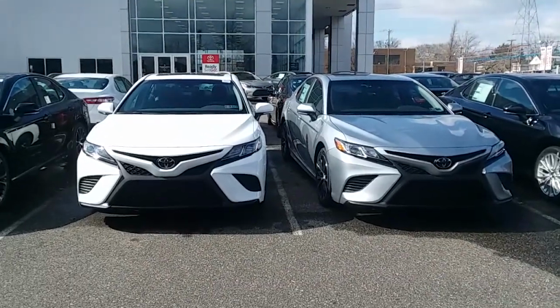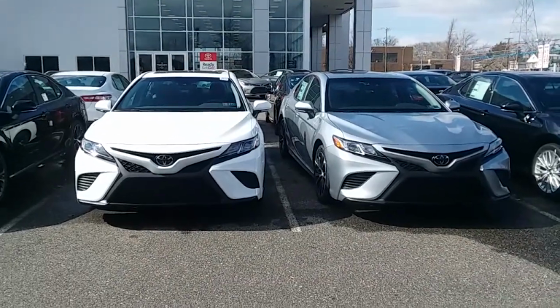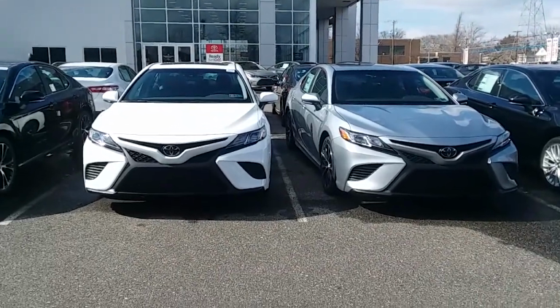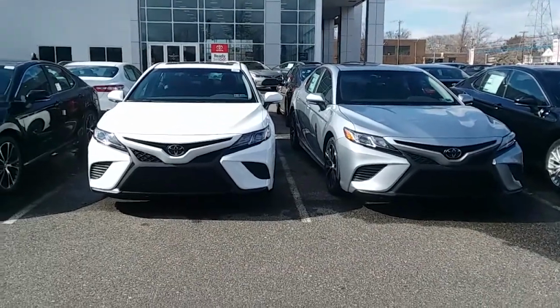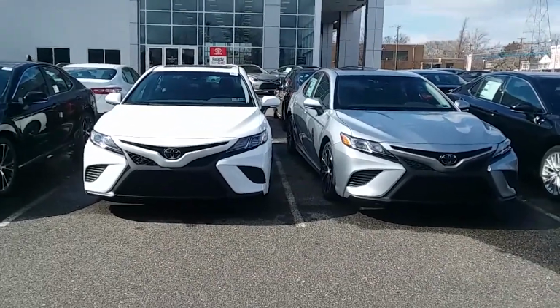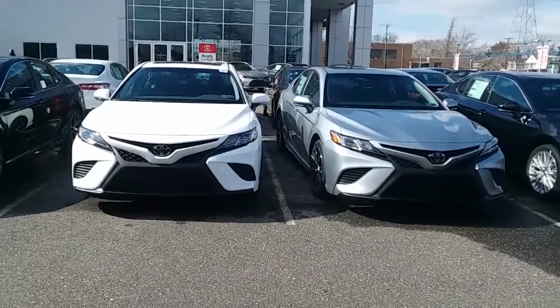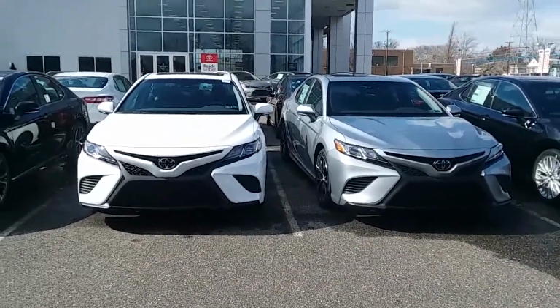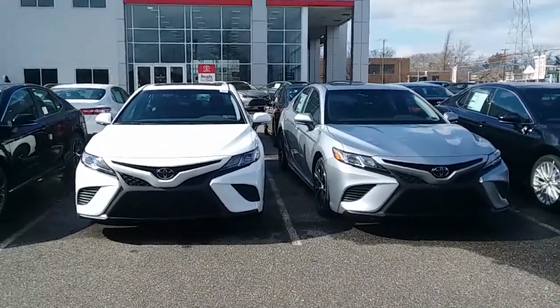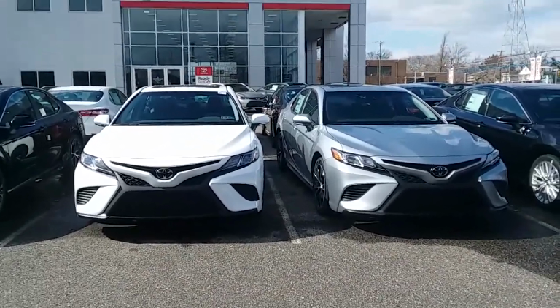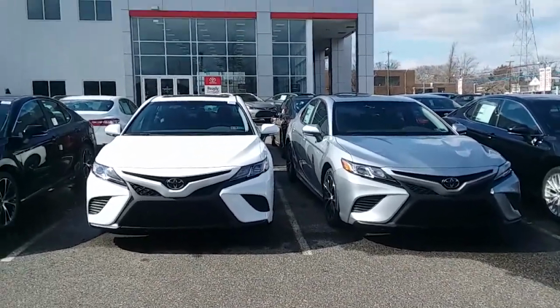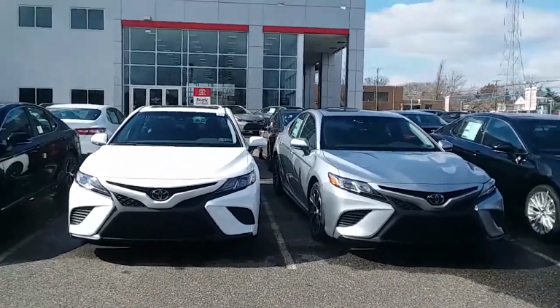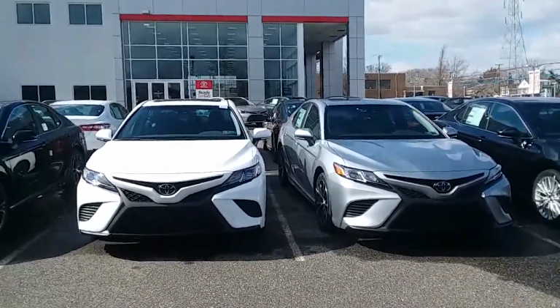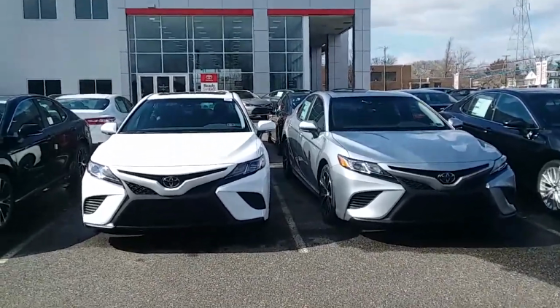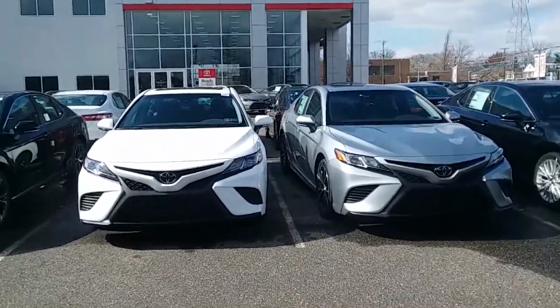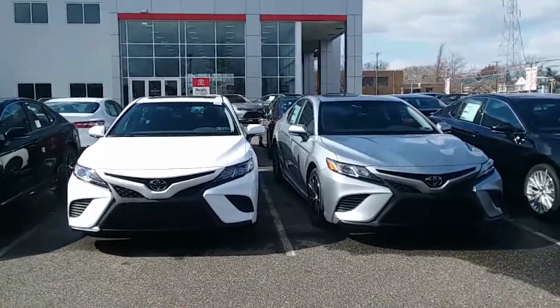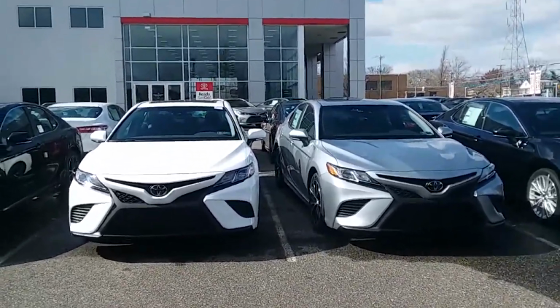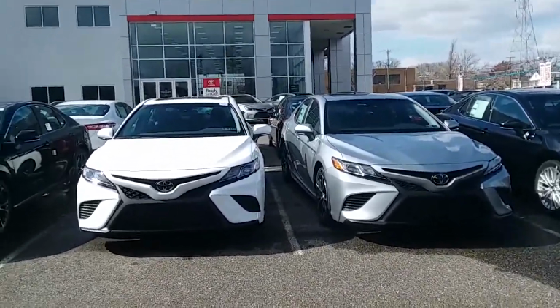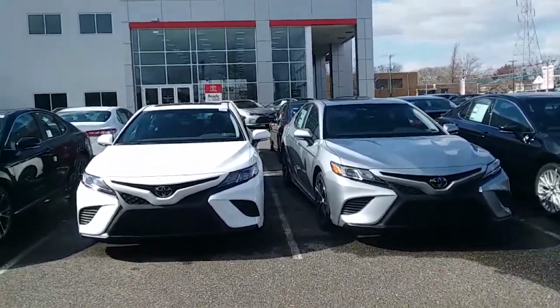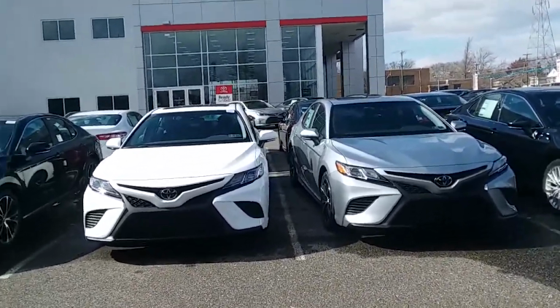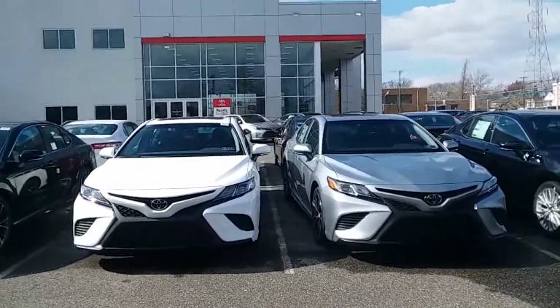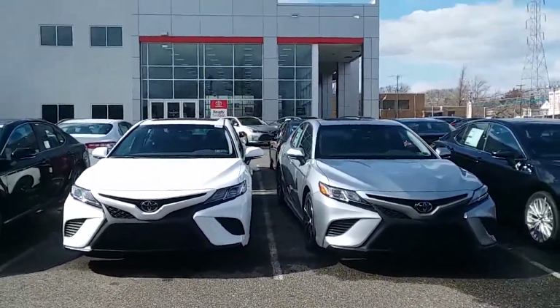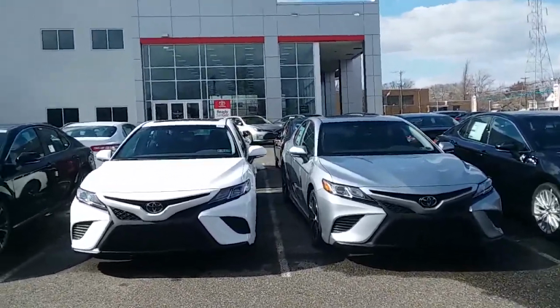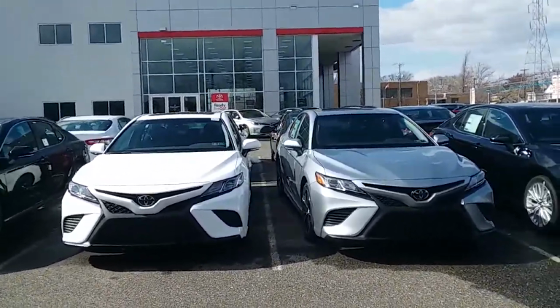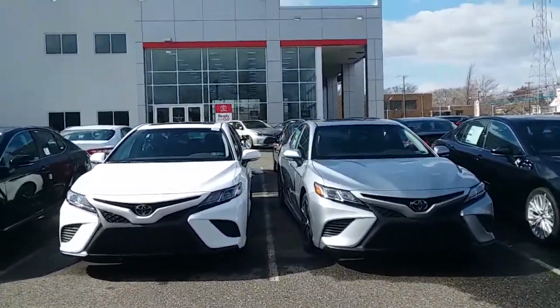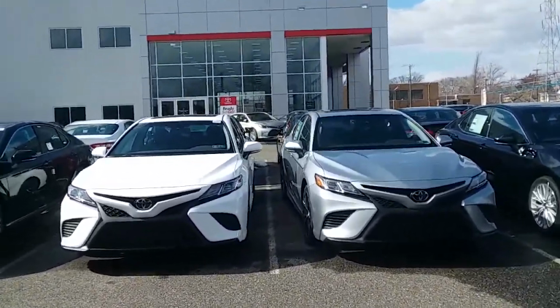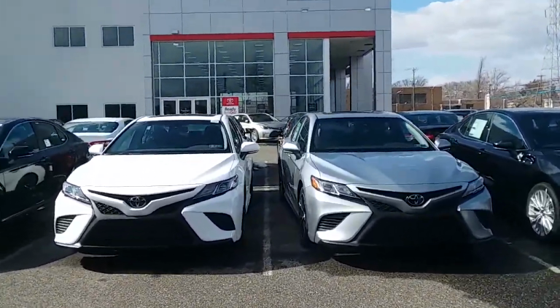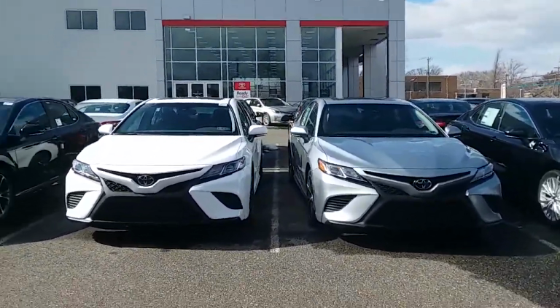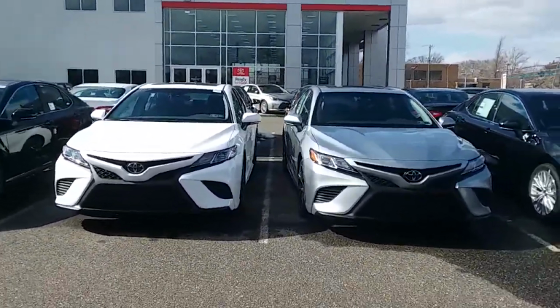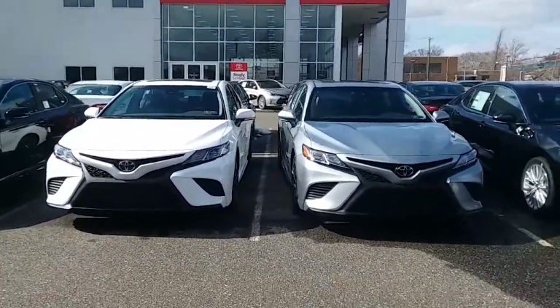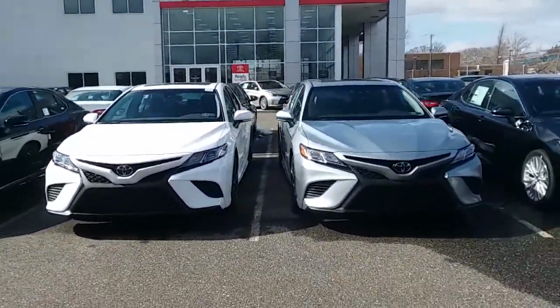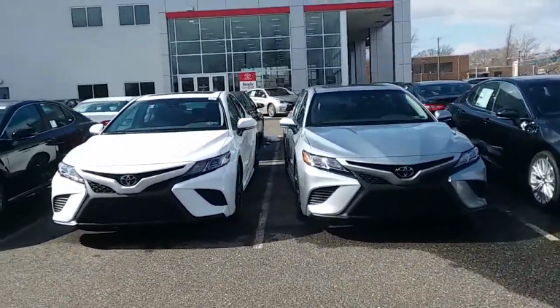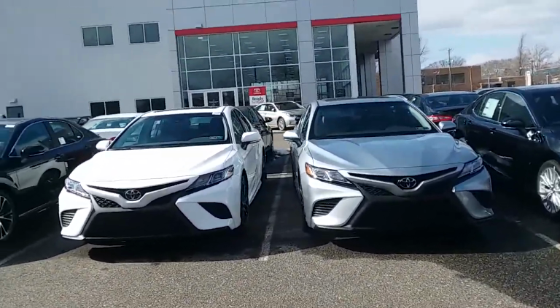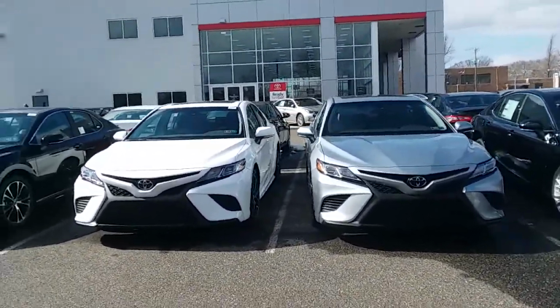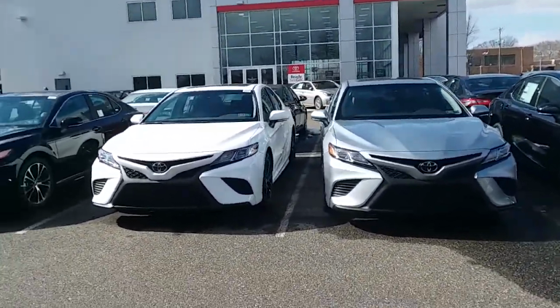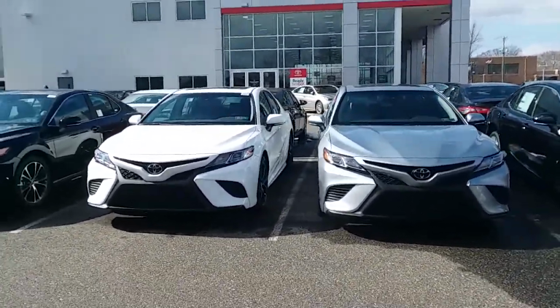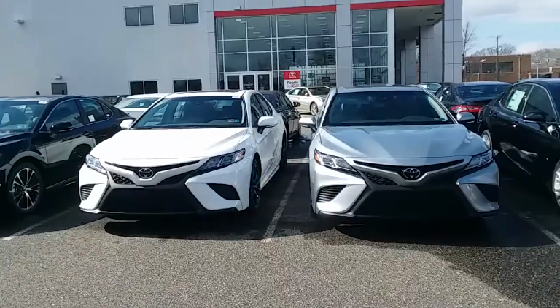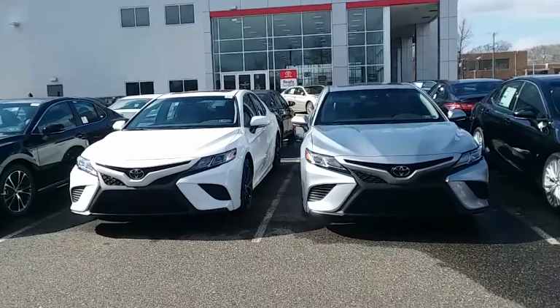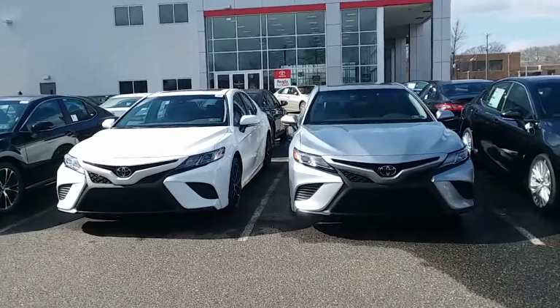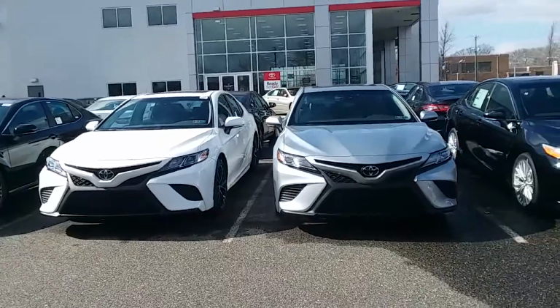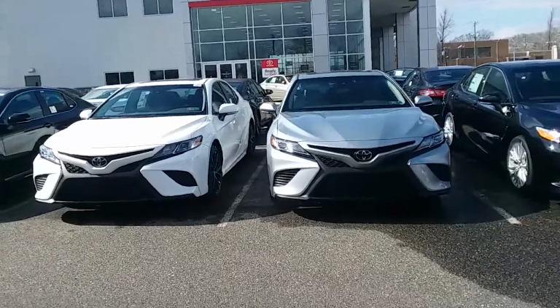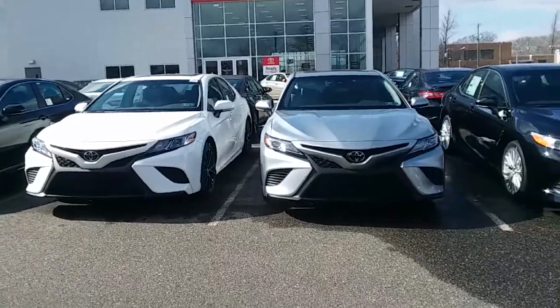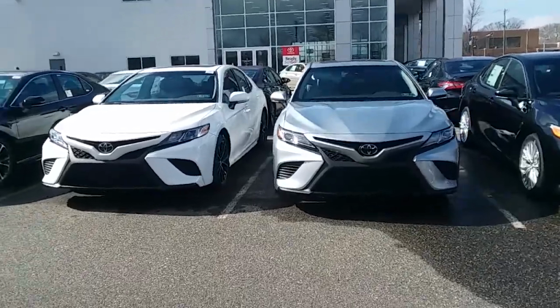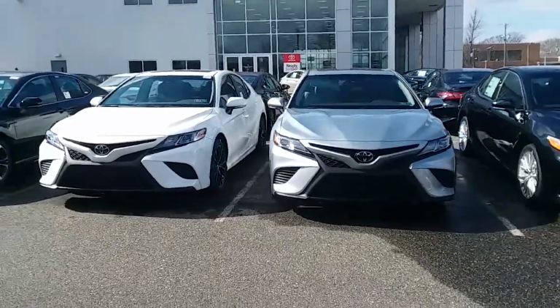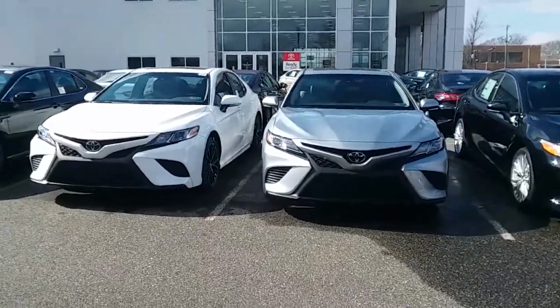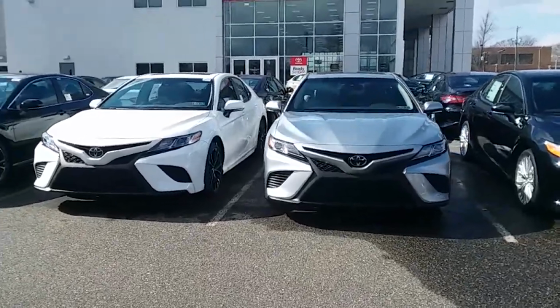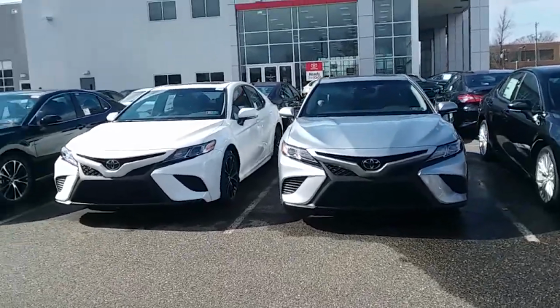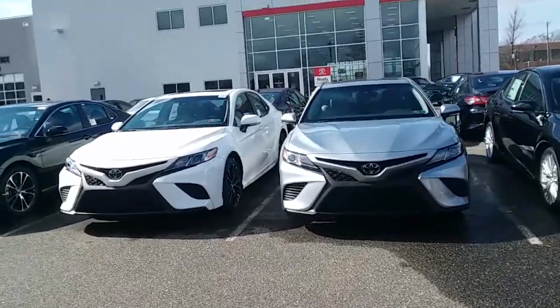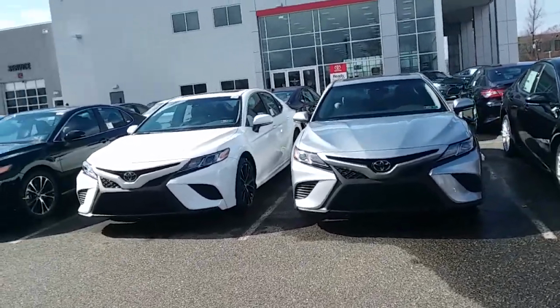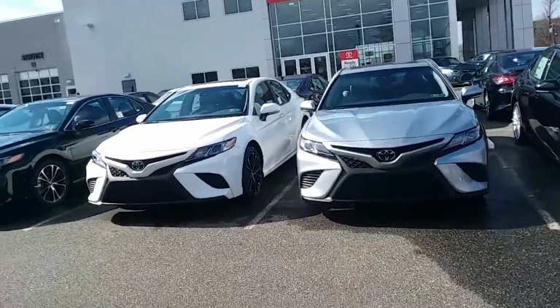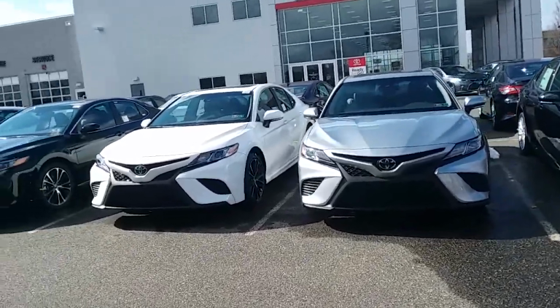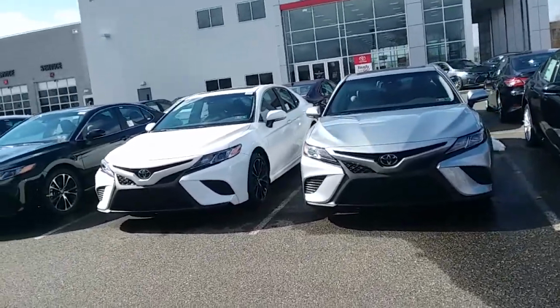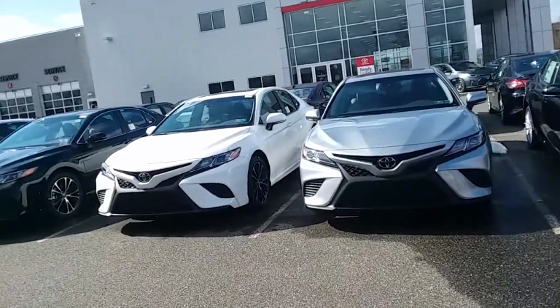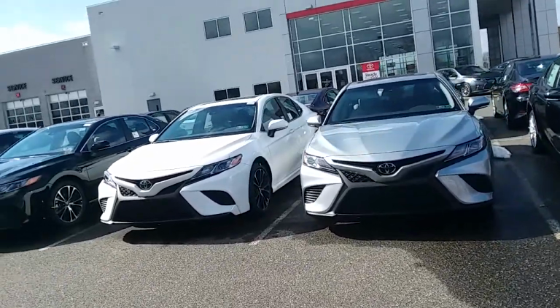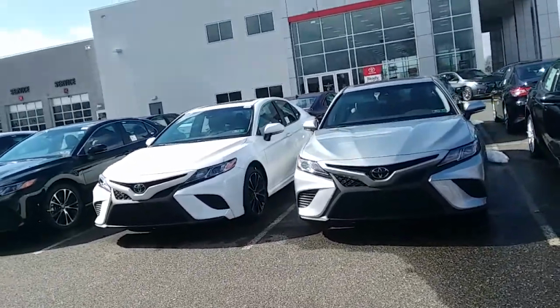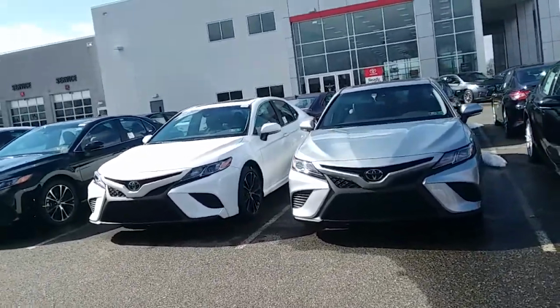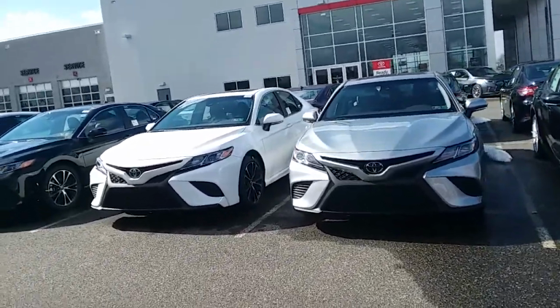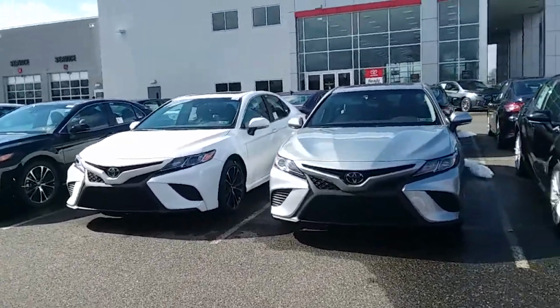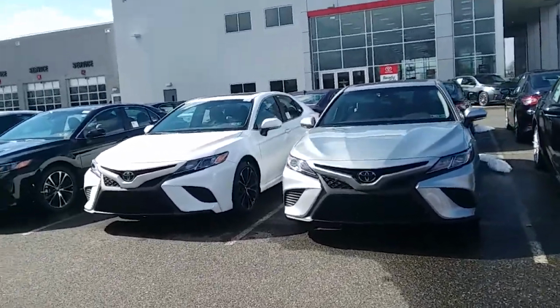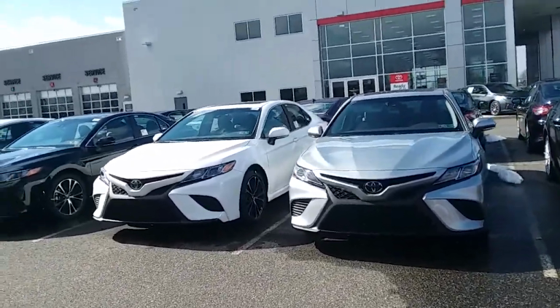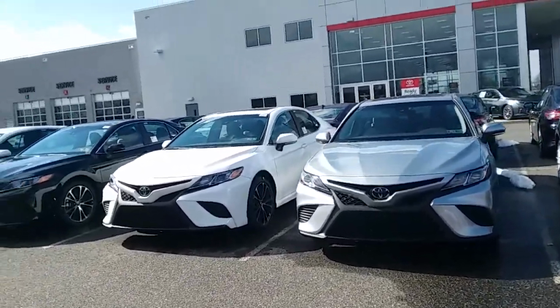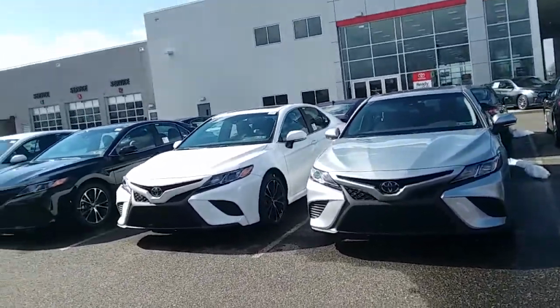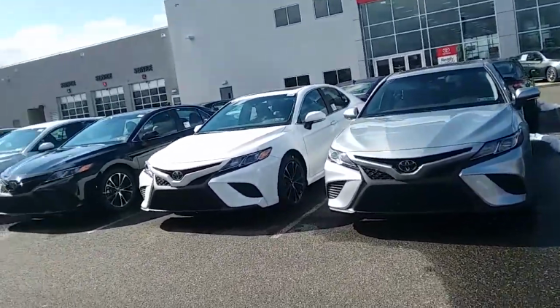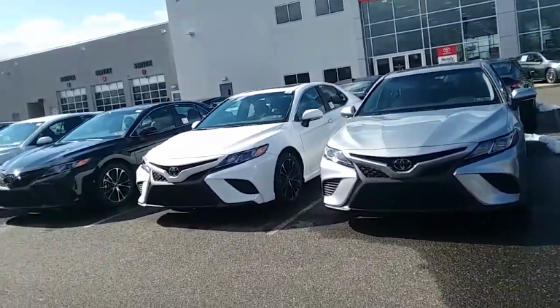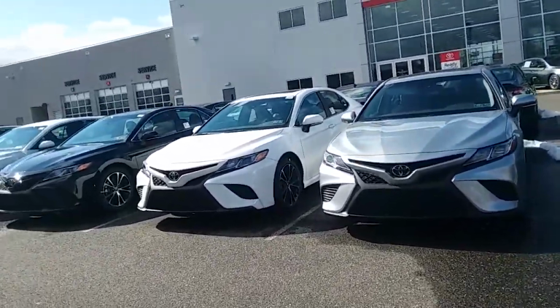Hello Will, and I guess Mrs. Will. This is David Gold. I'm one of the new car managers at Sloan Toyota Philadelphia.